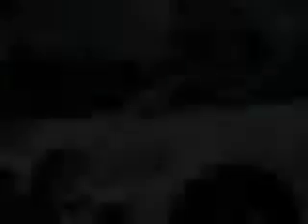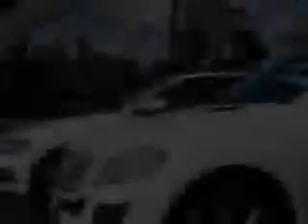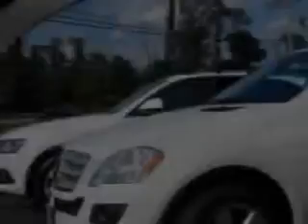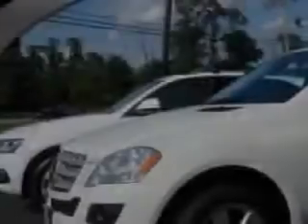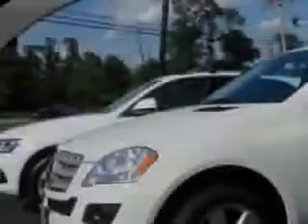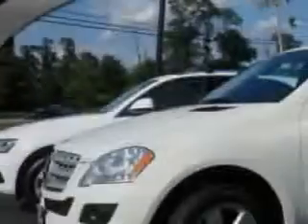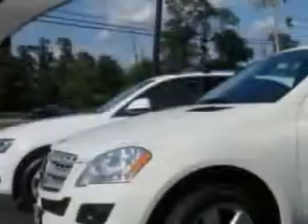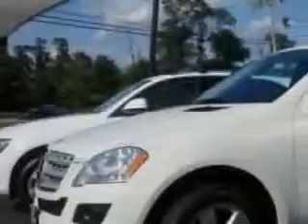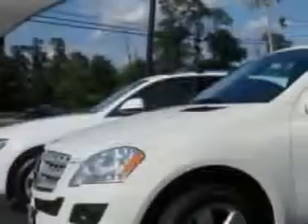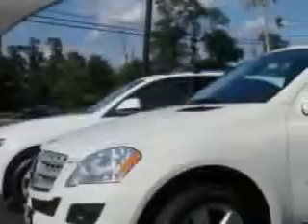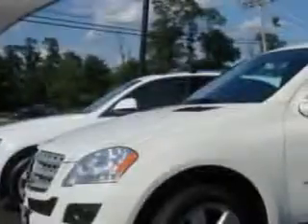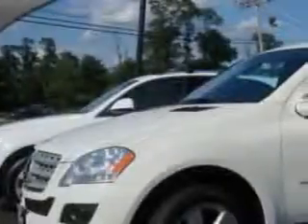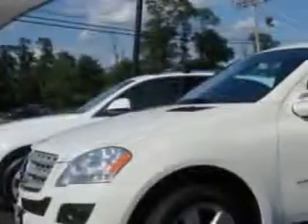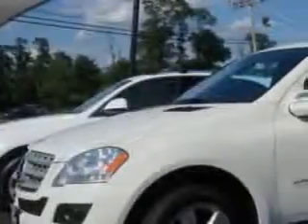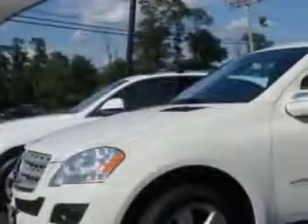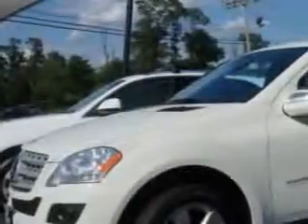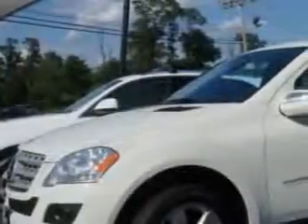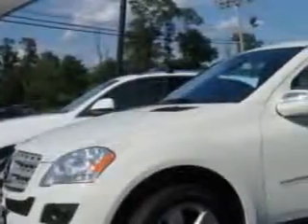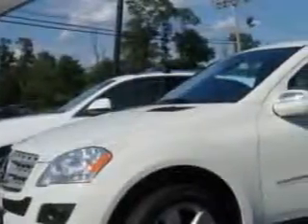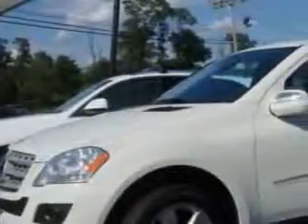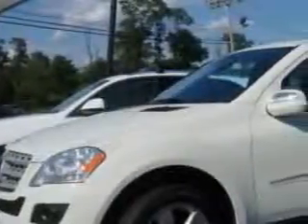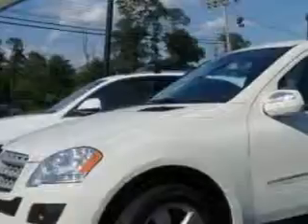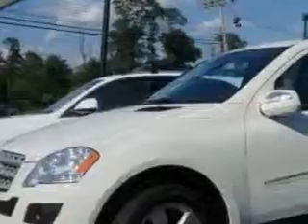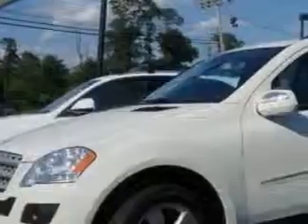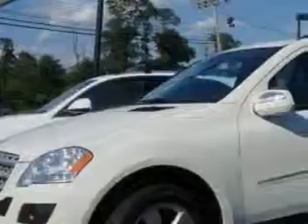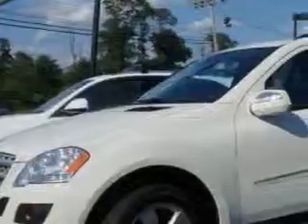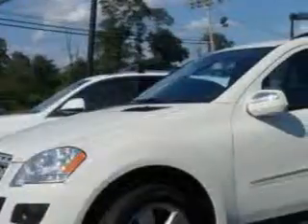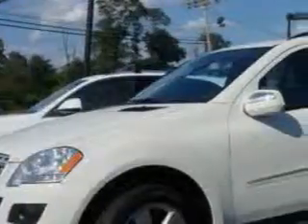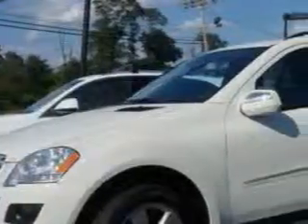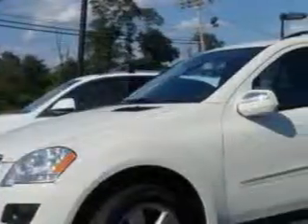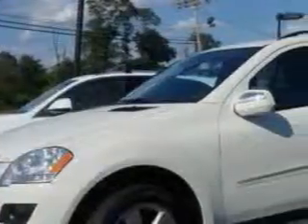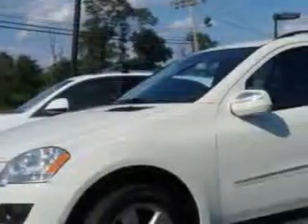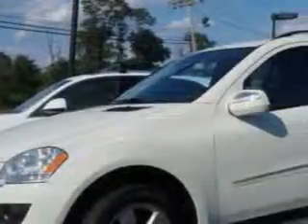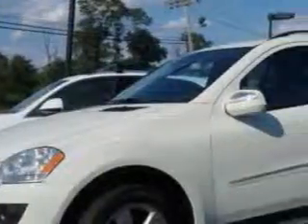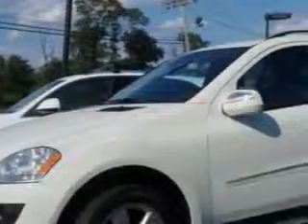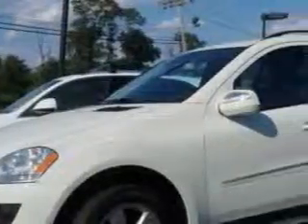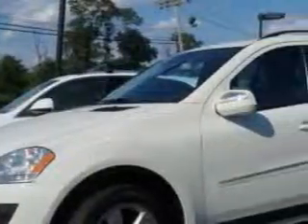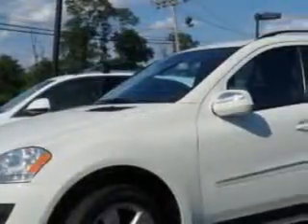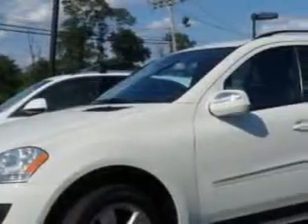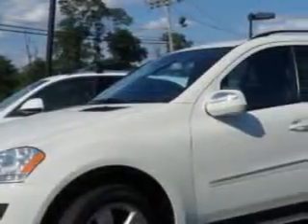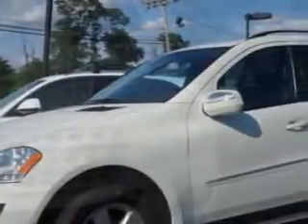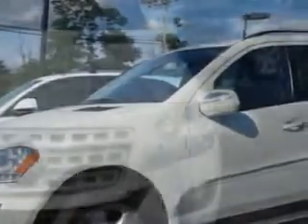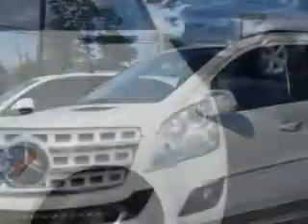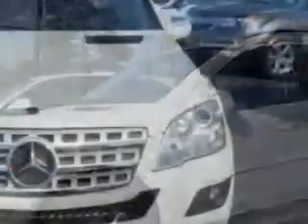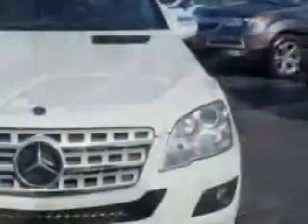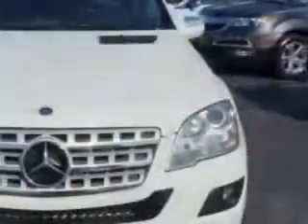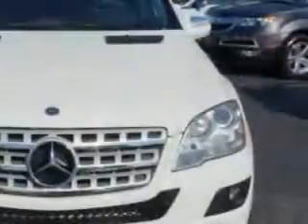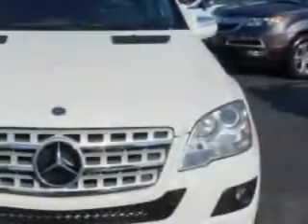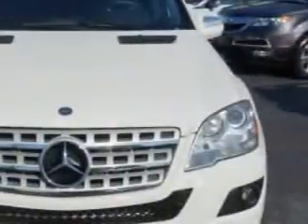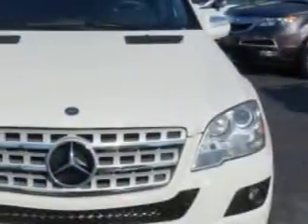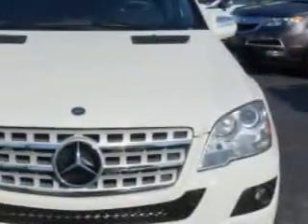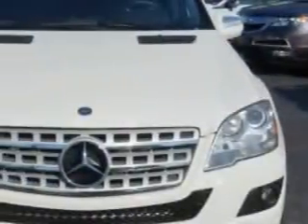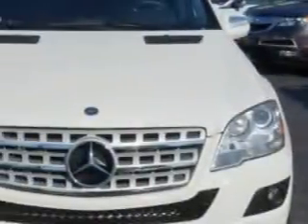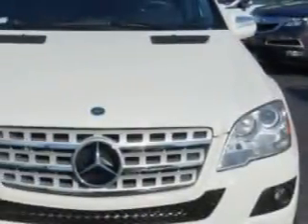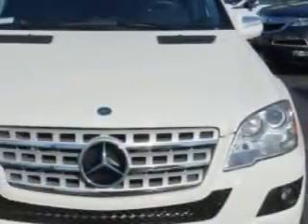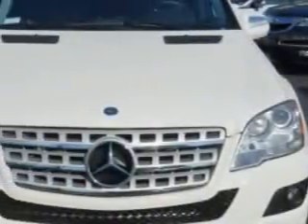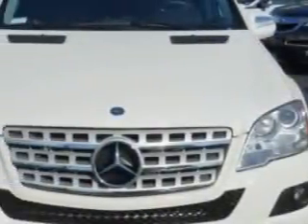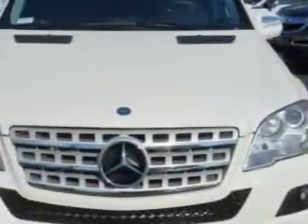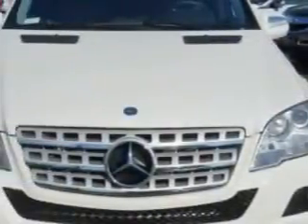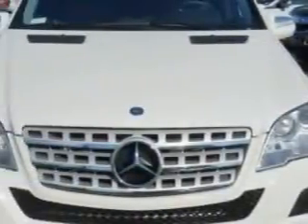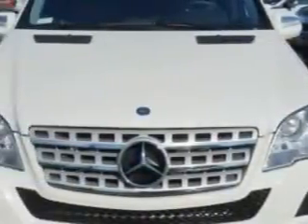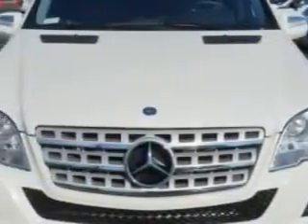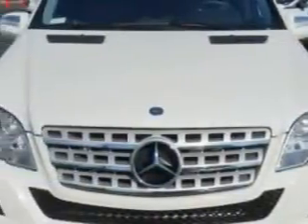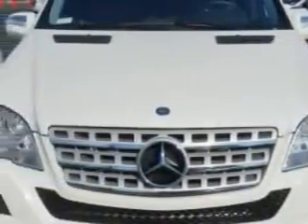Imagine driving this Arctic White 2009 Mercedes-Benz M-Class SUV 4x4, equipped with an automatic transmission.